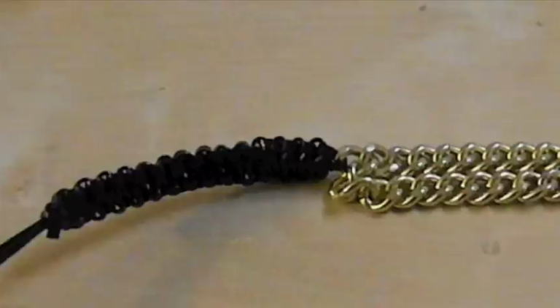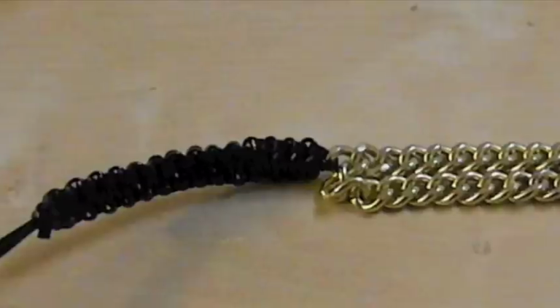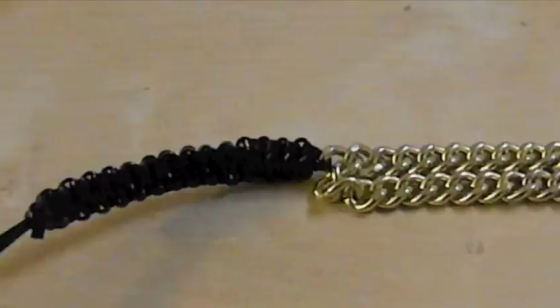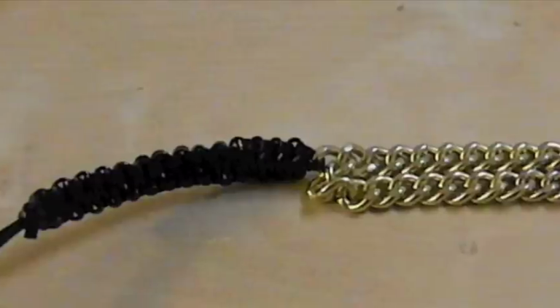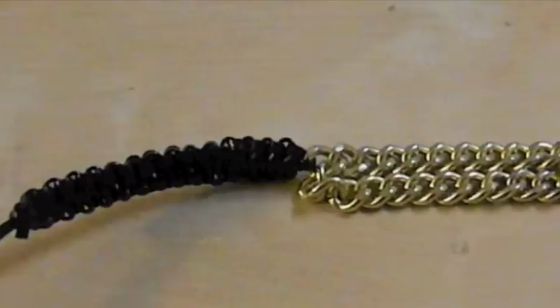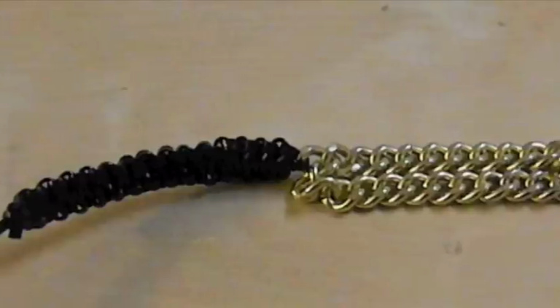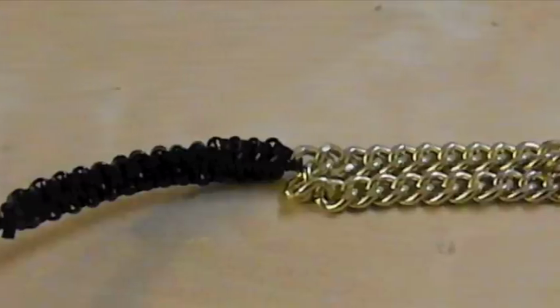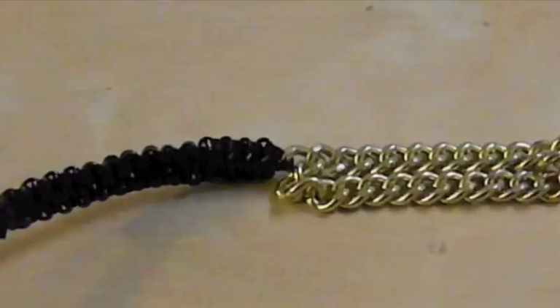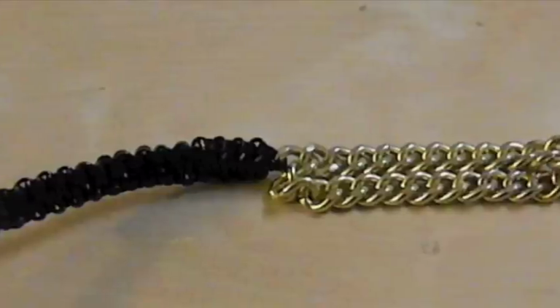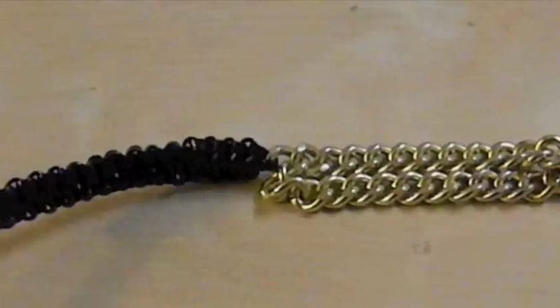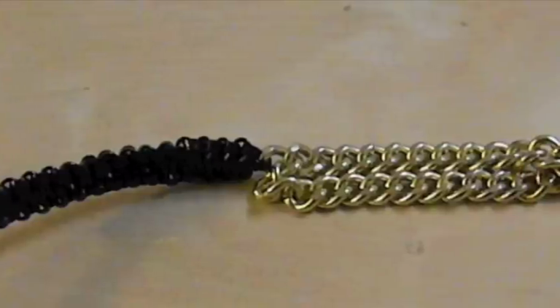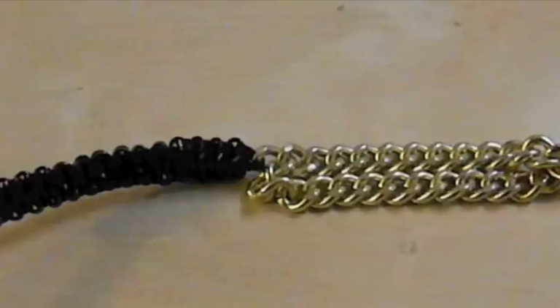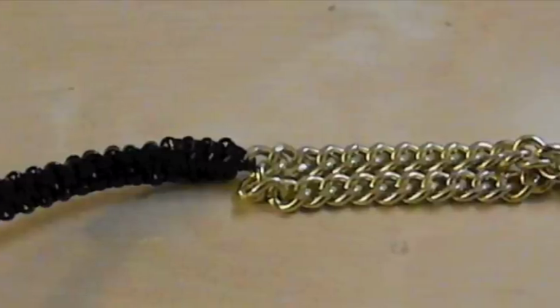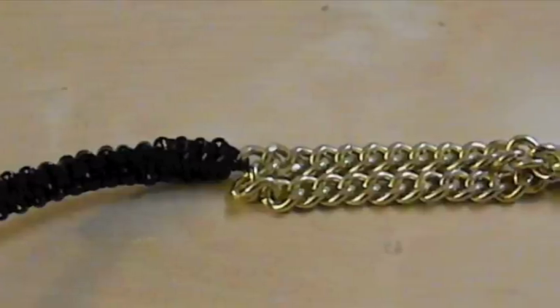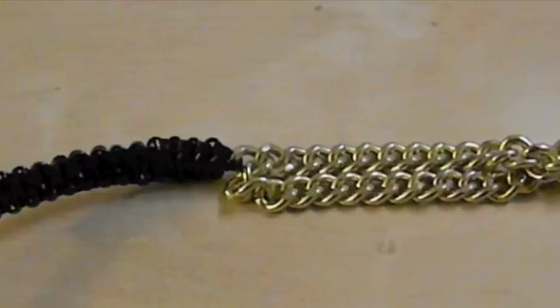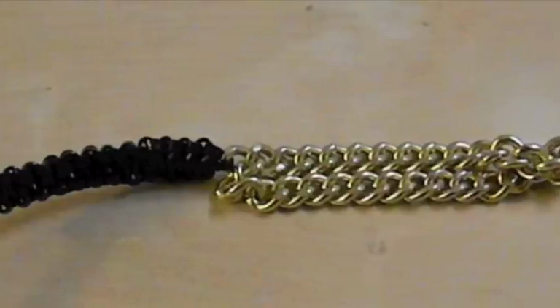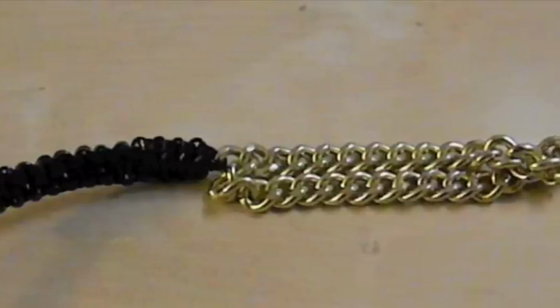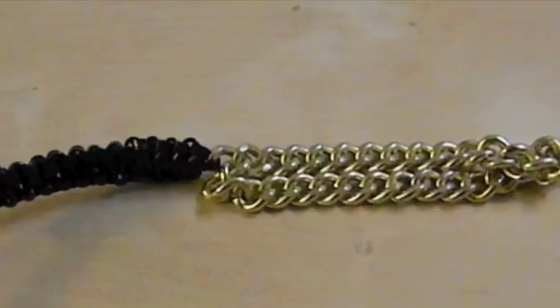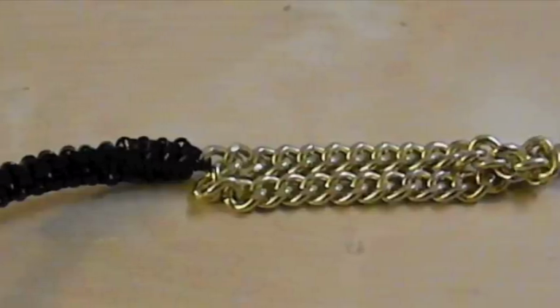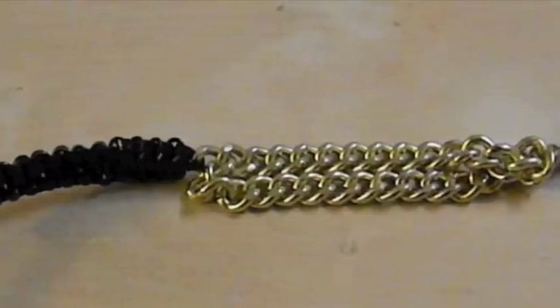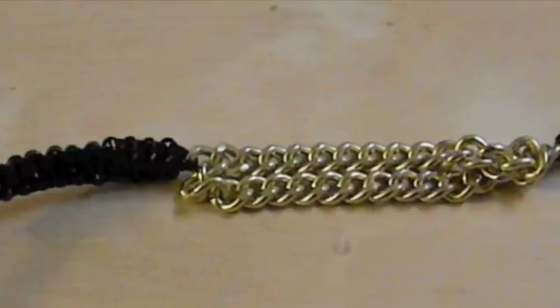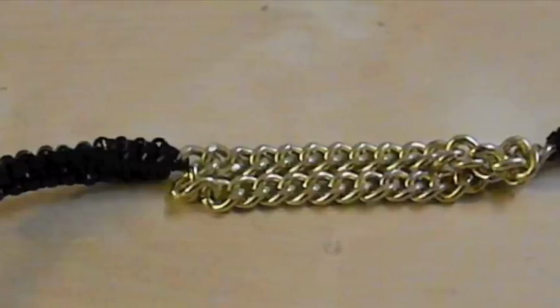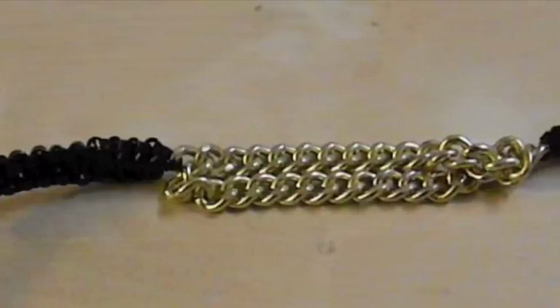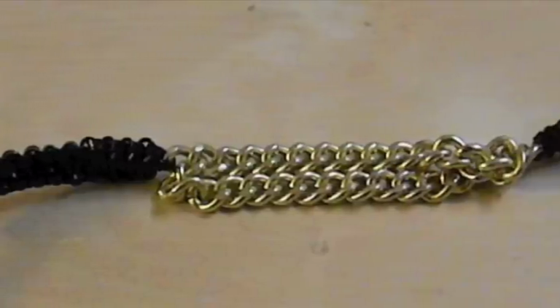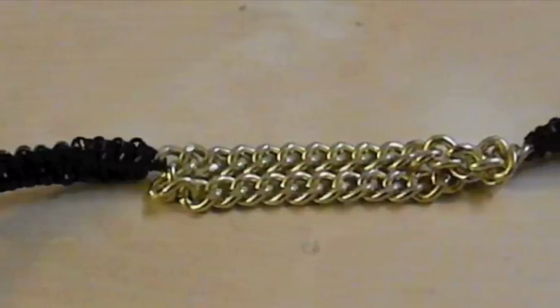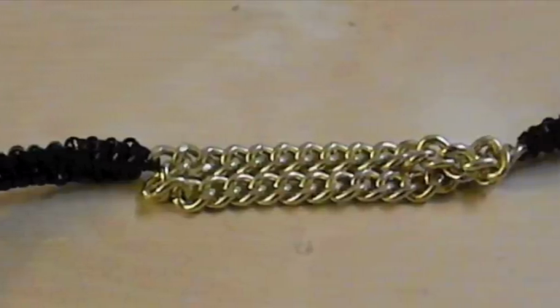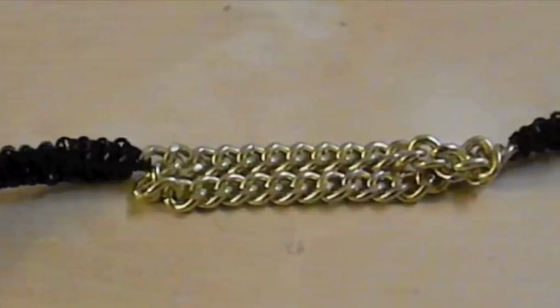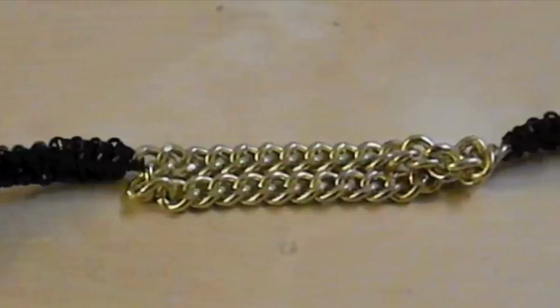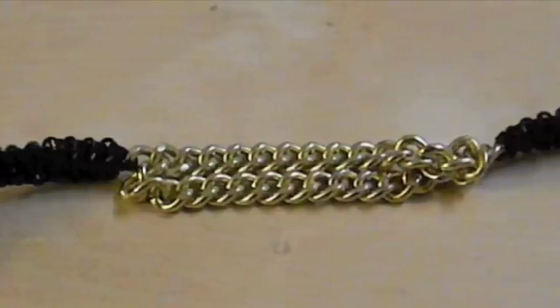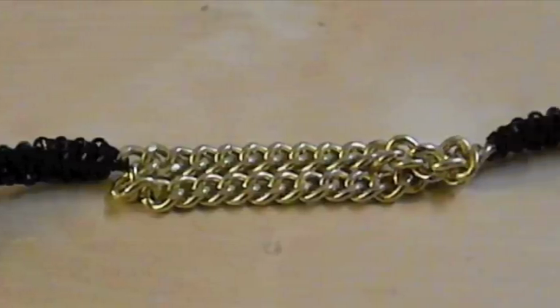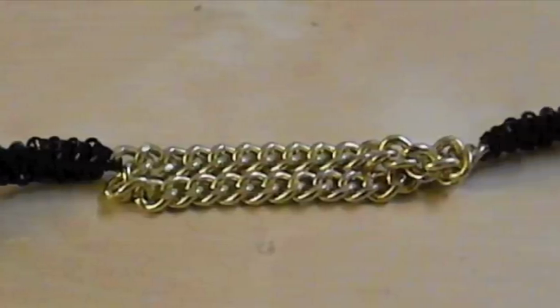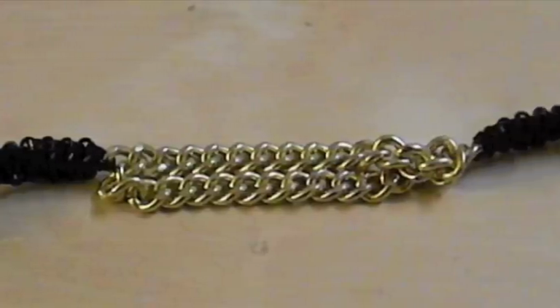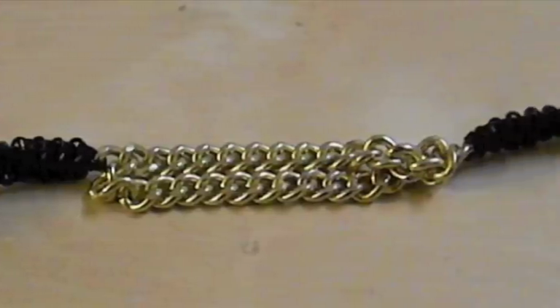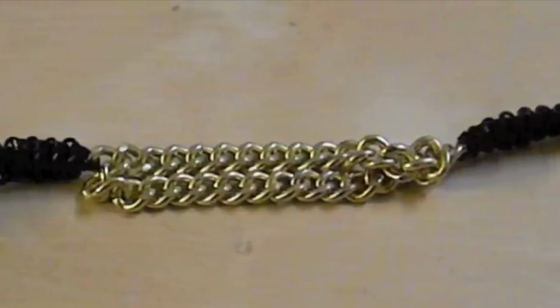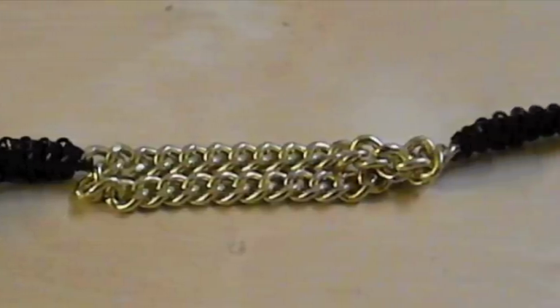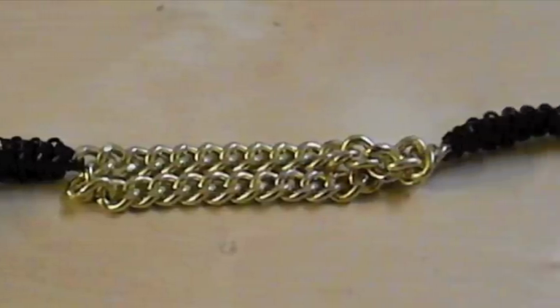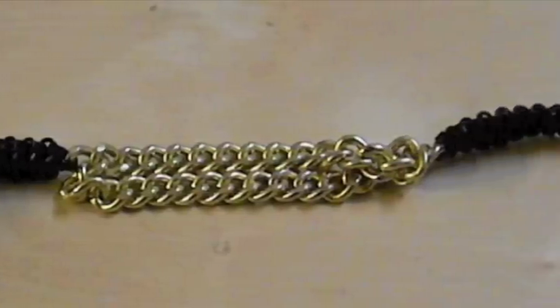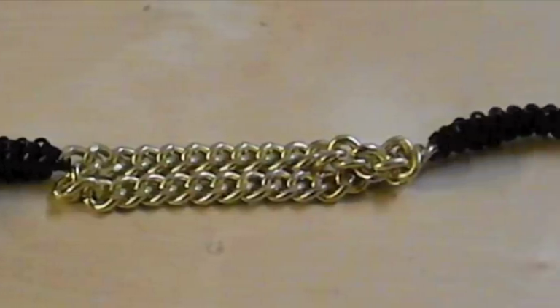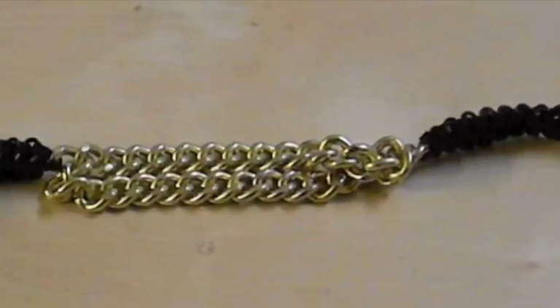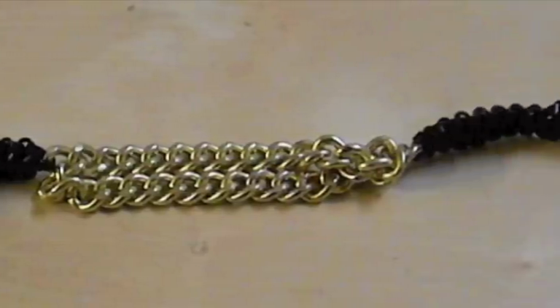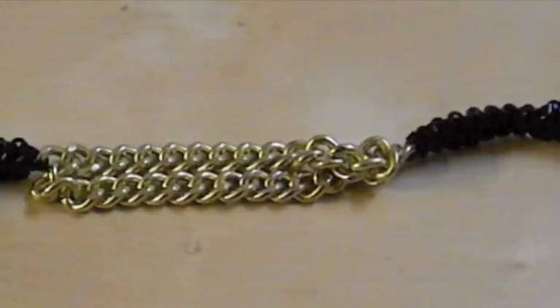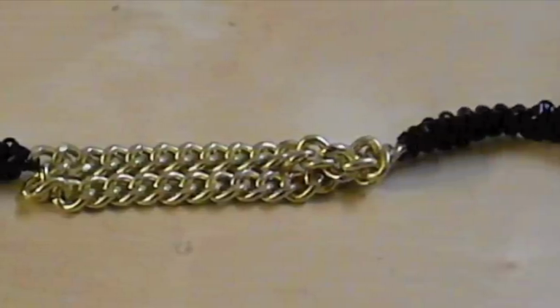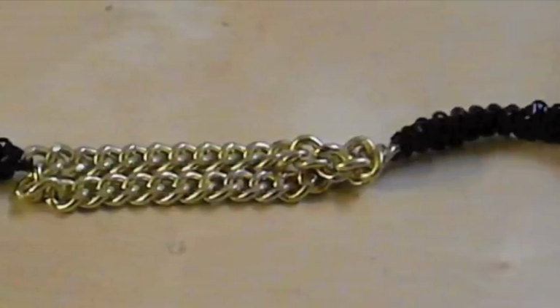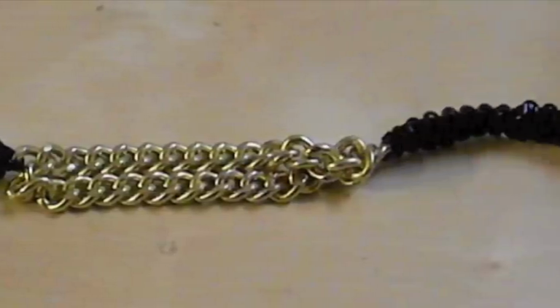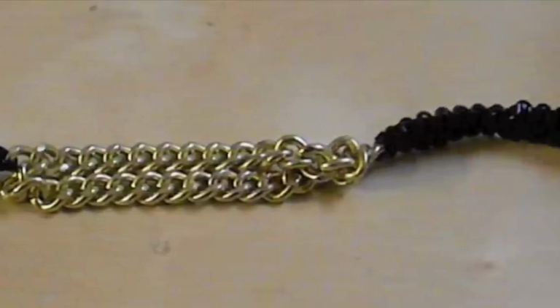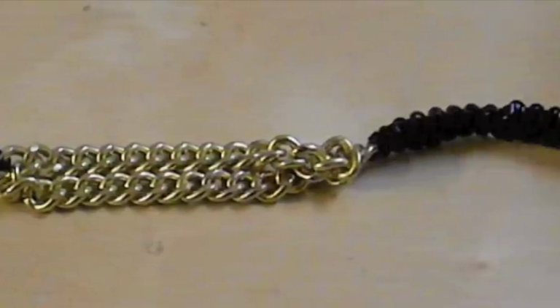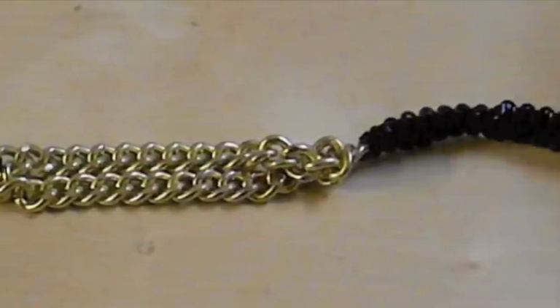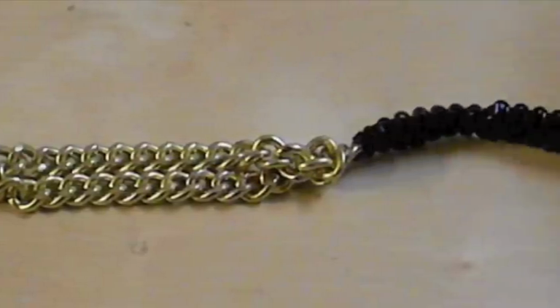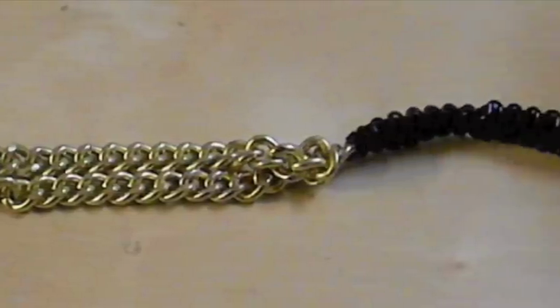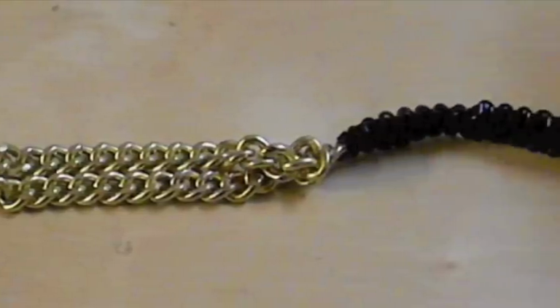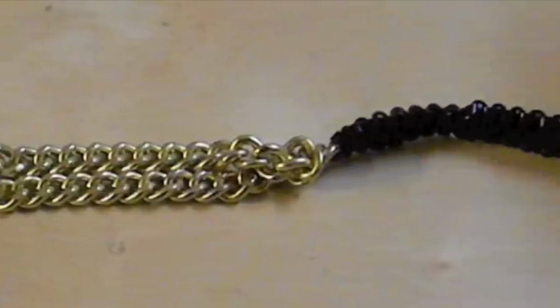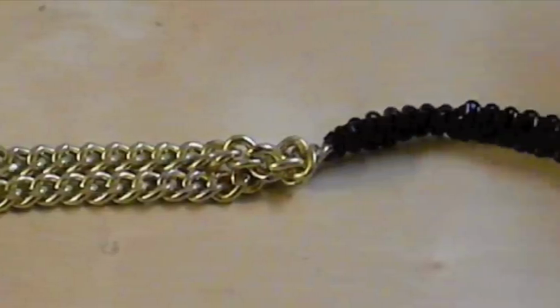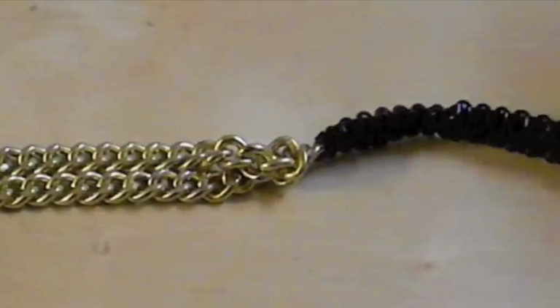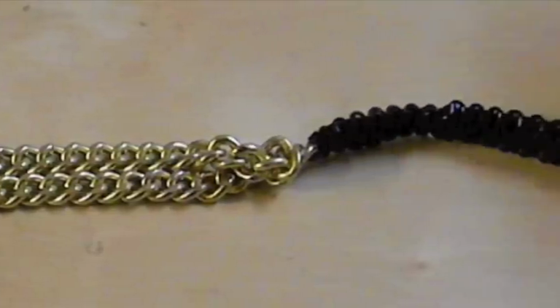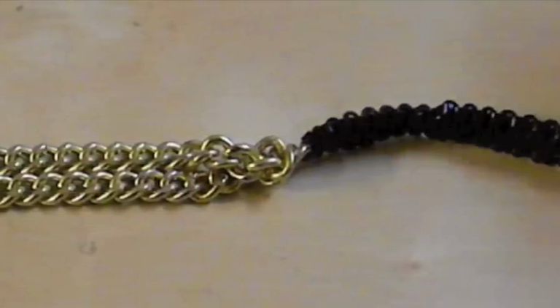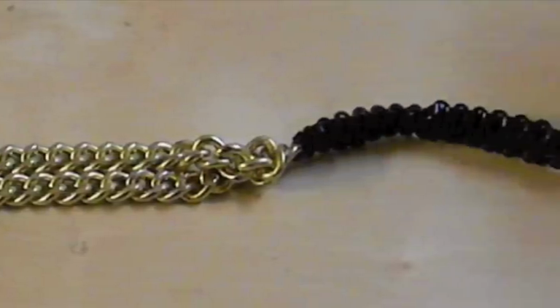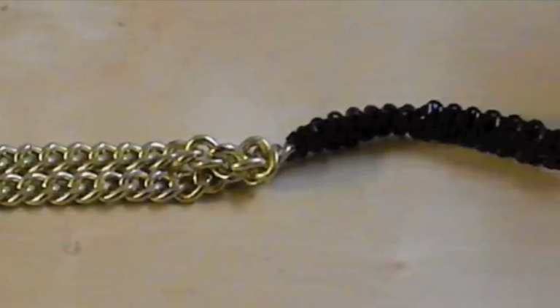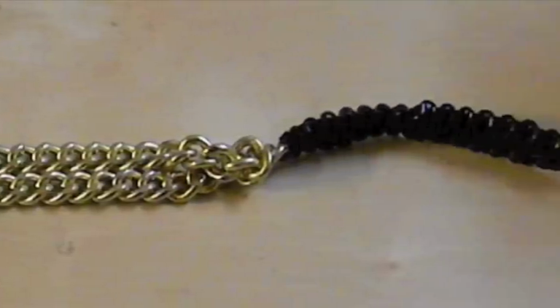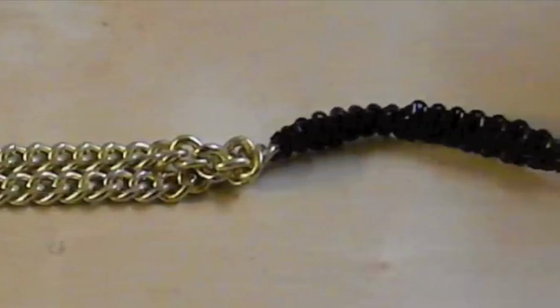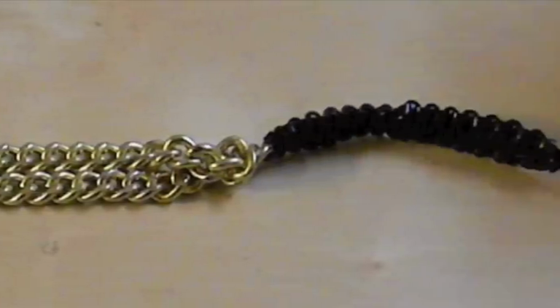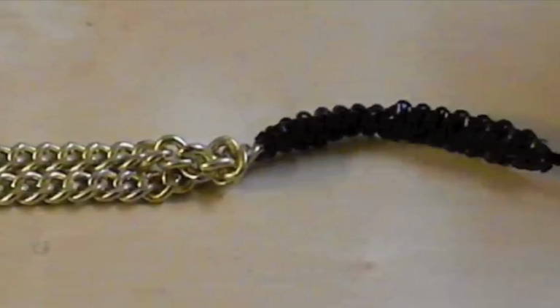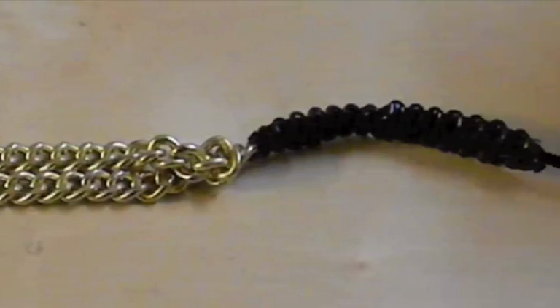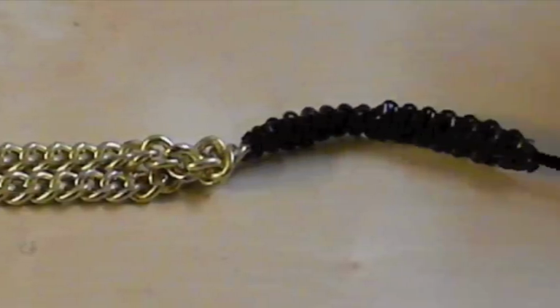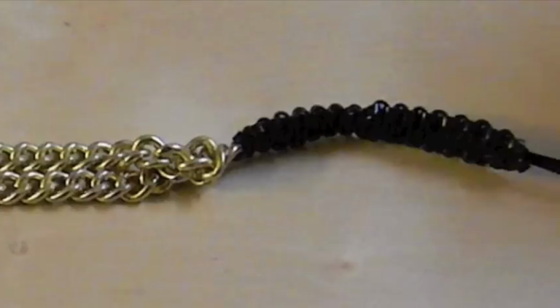So after that we are going to do the same process on the other half of the gold chain until we get something that looks like this.